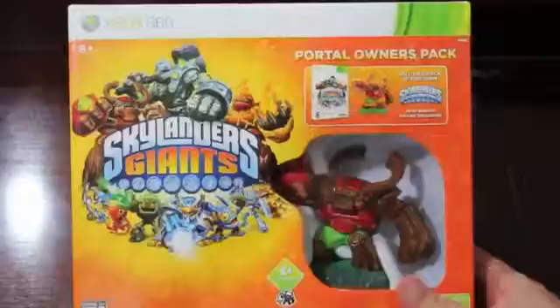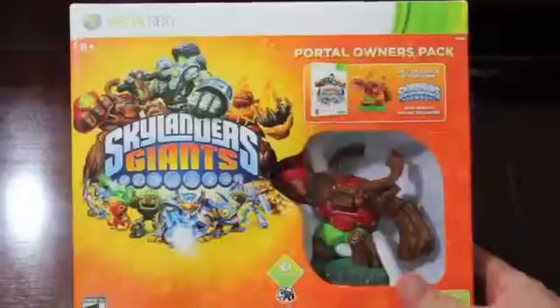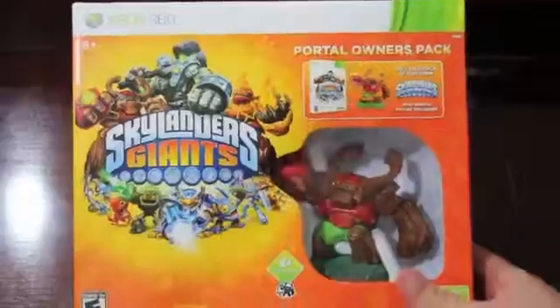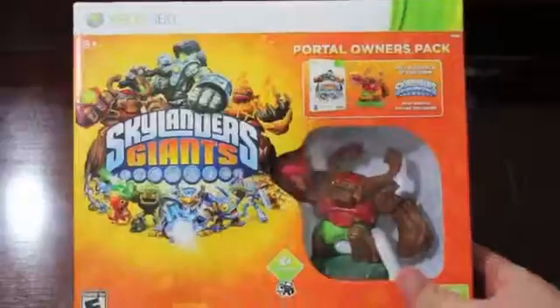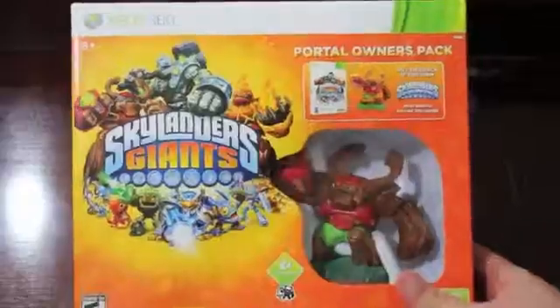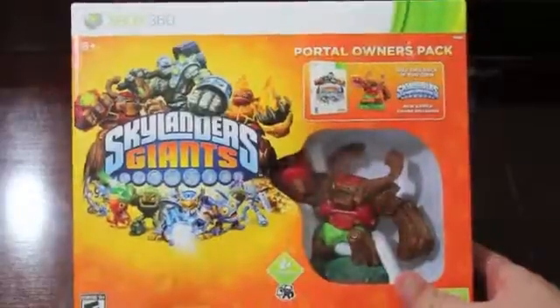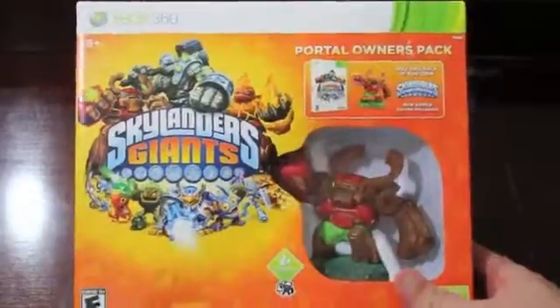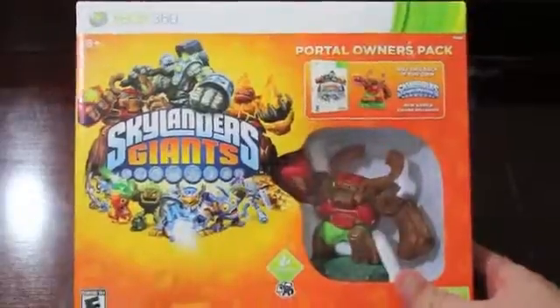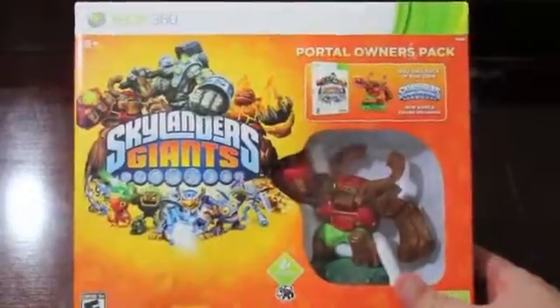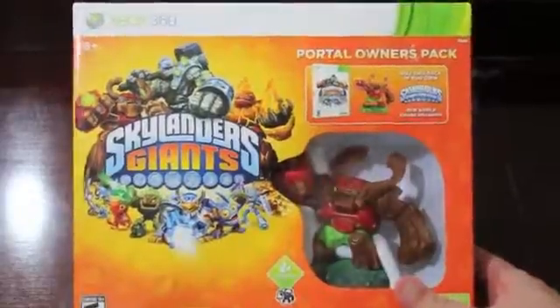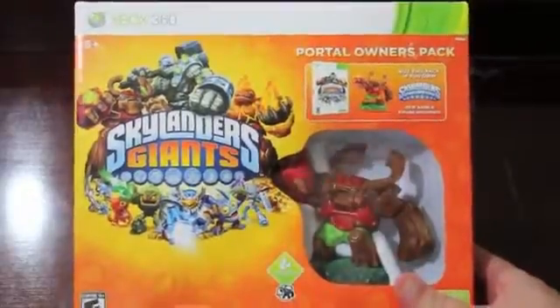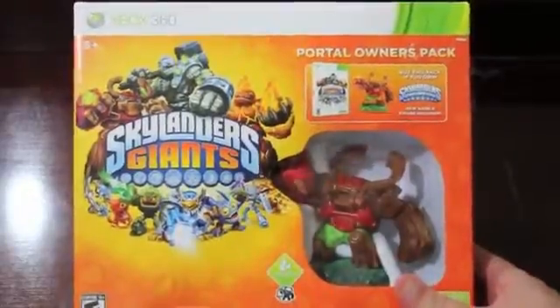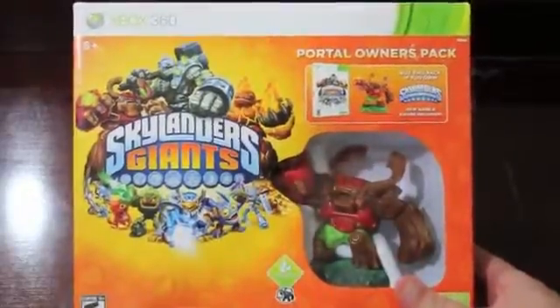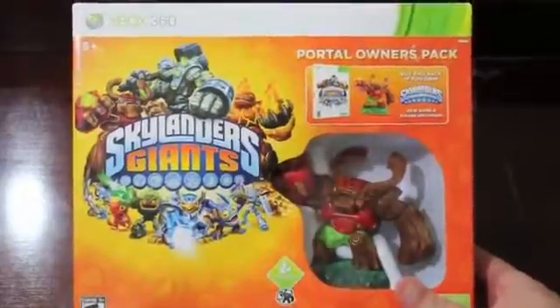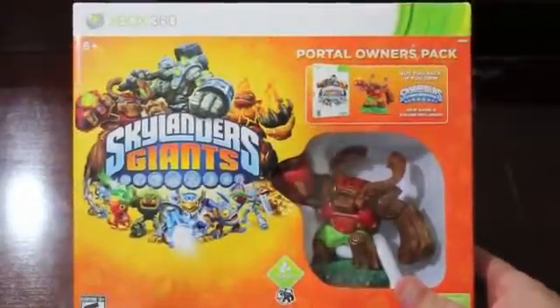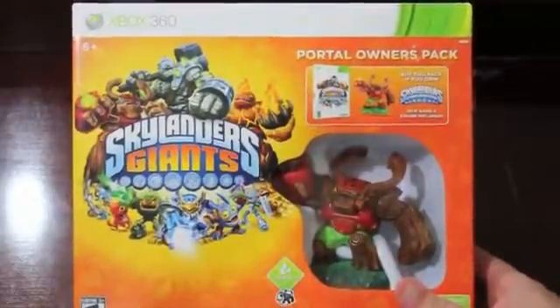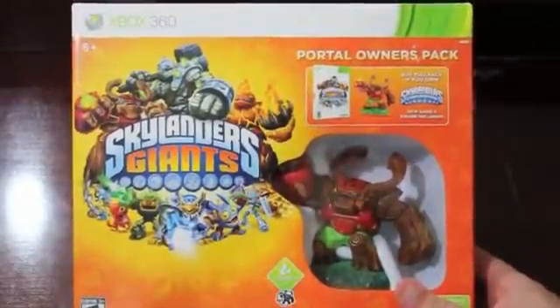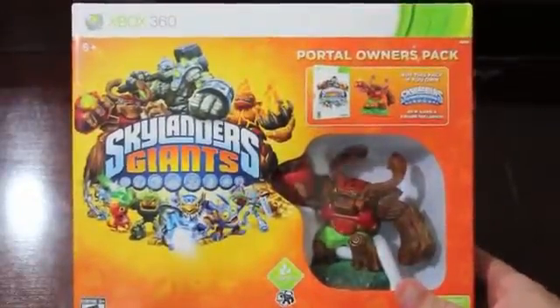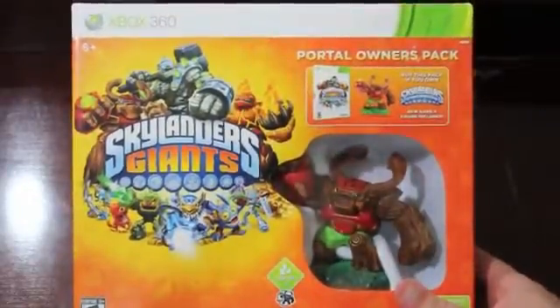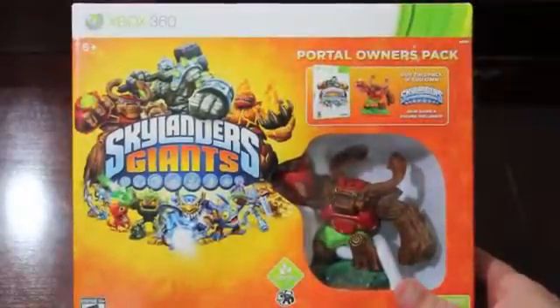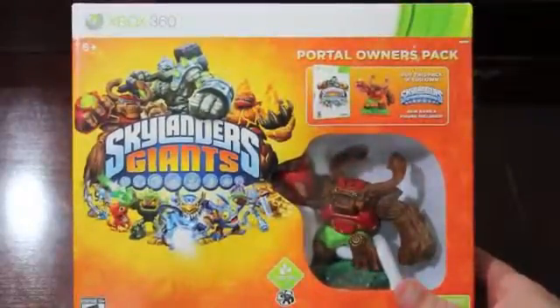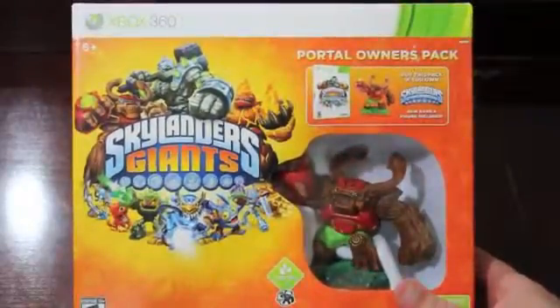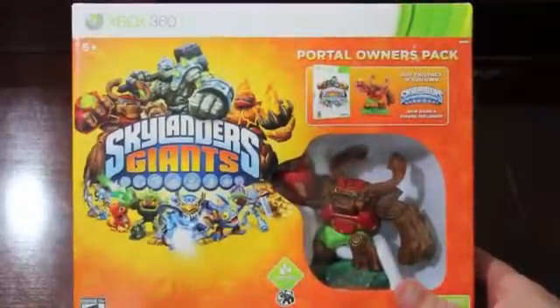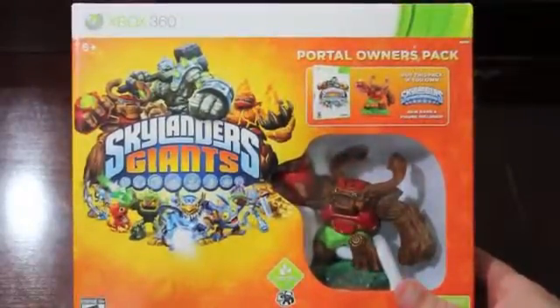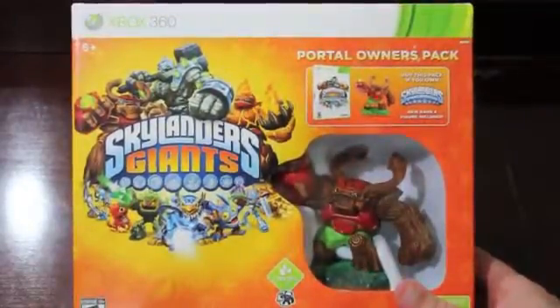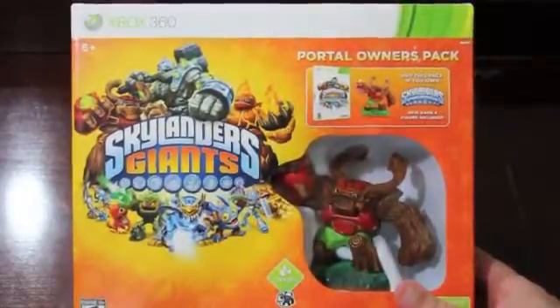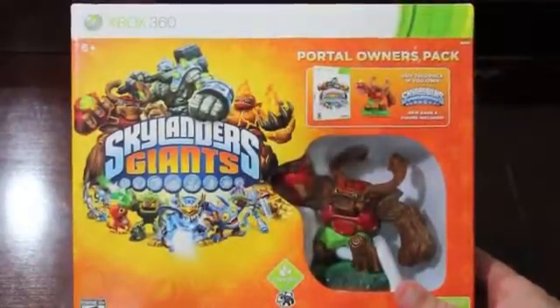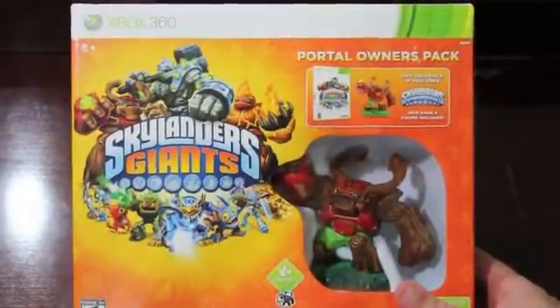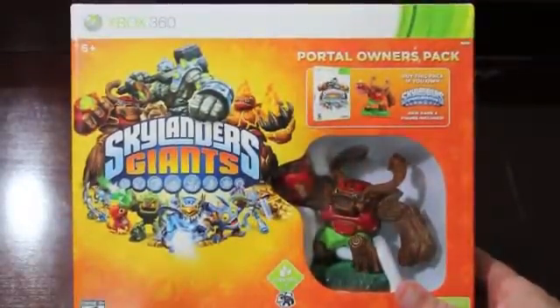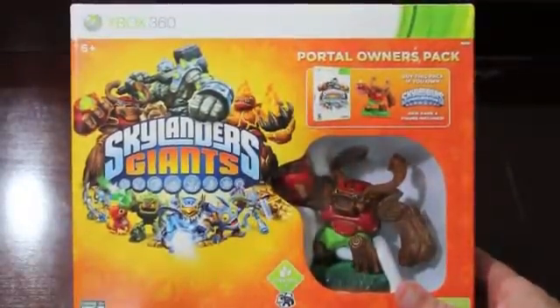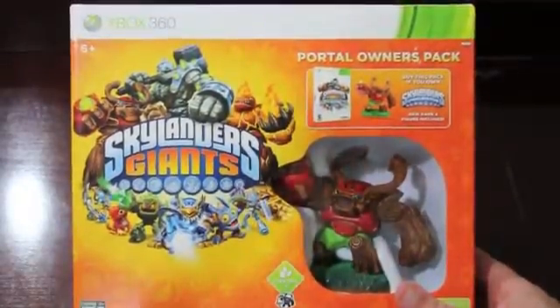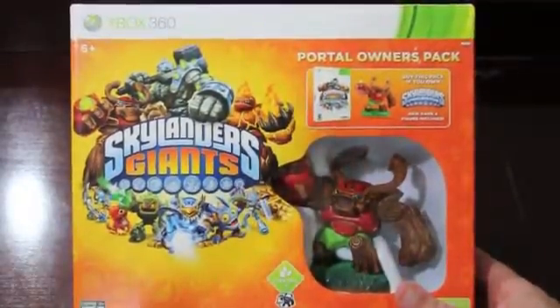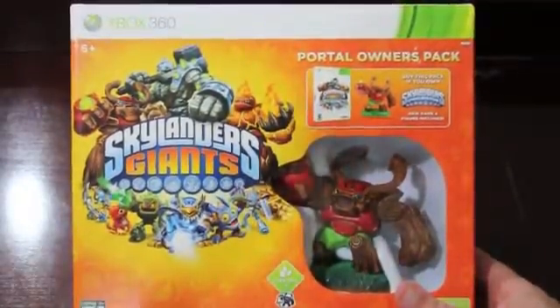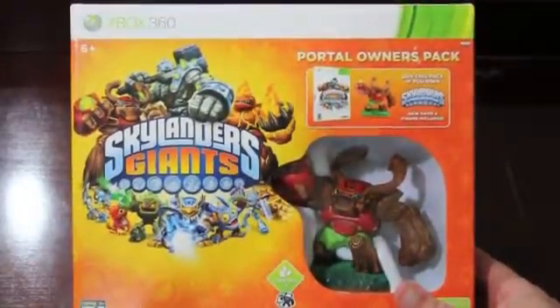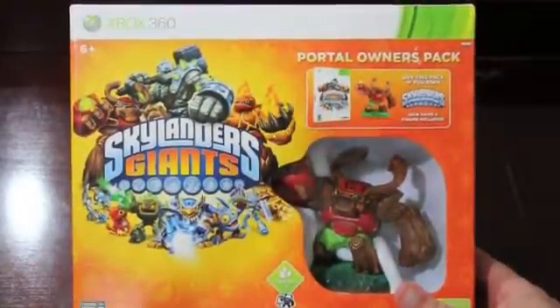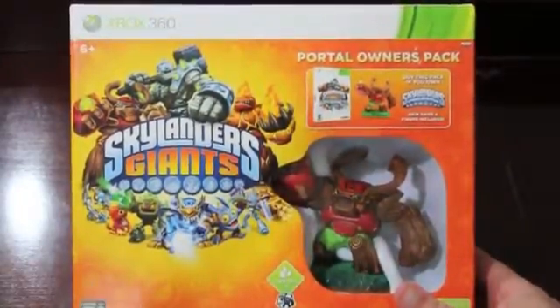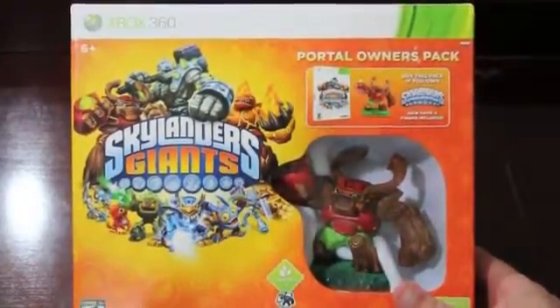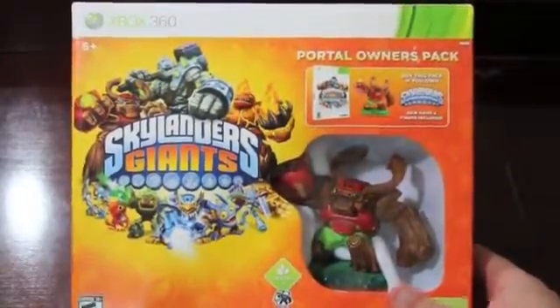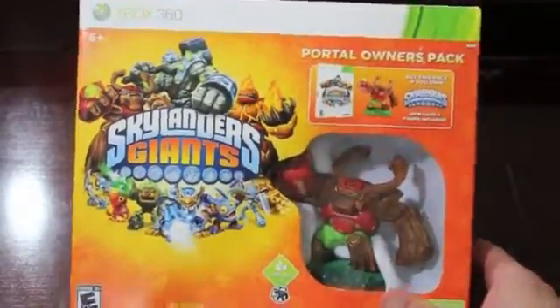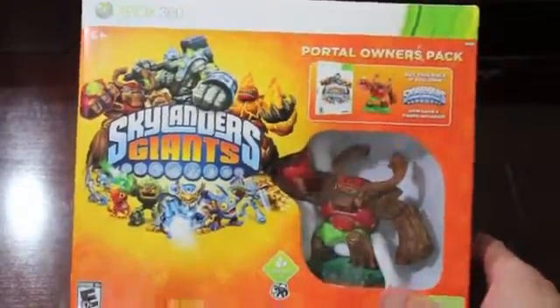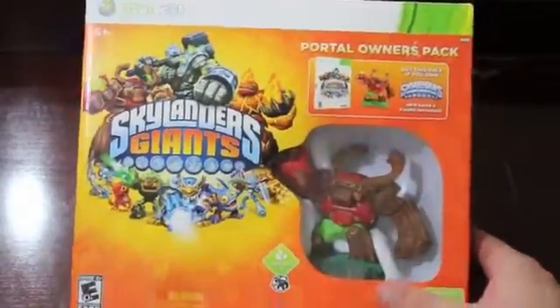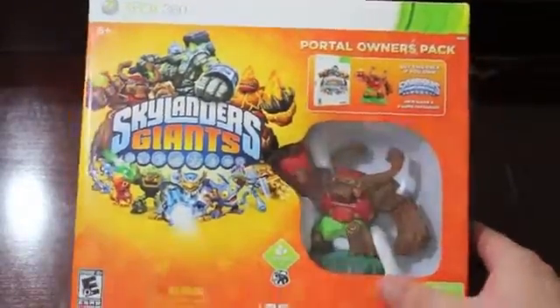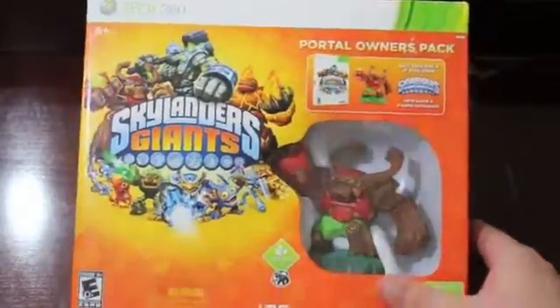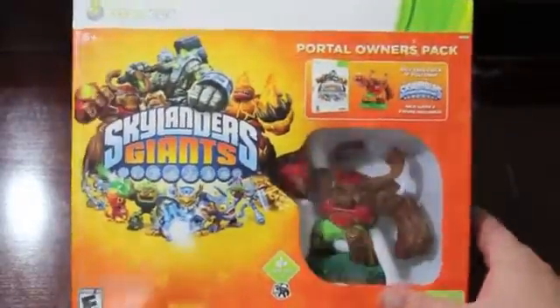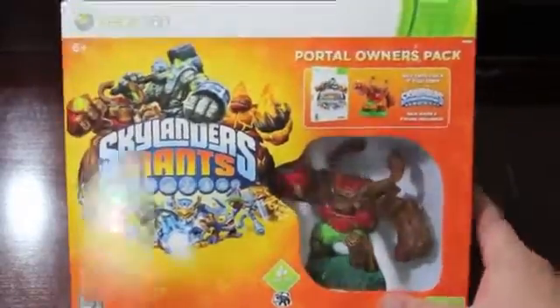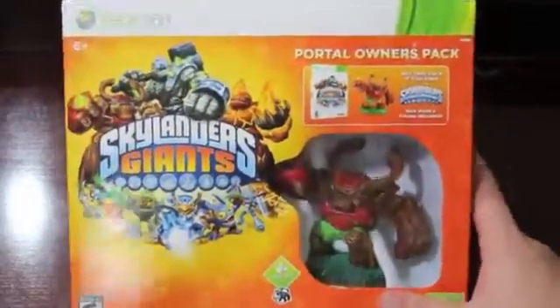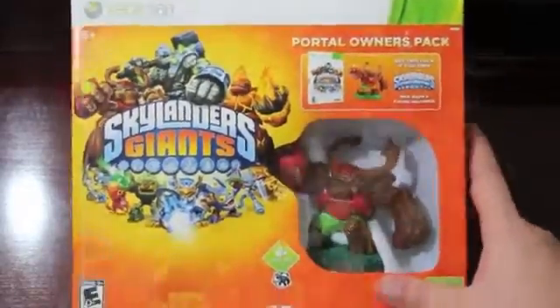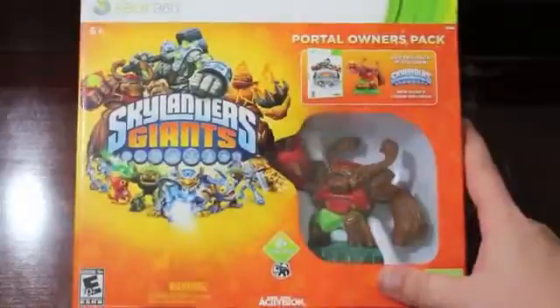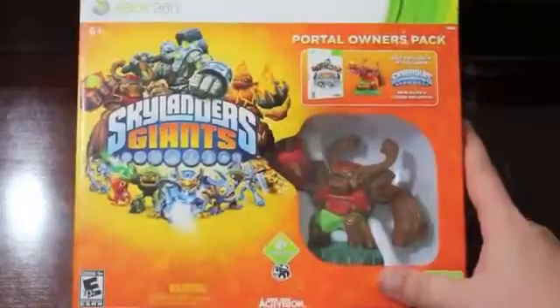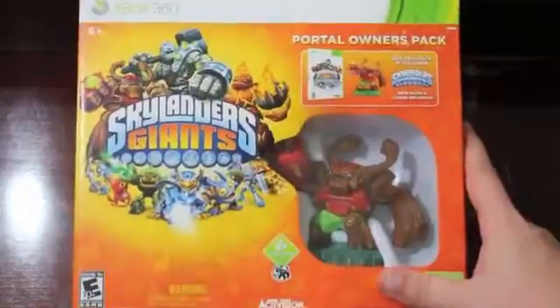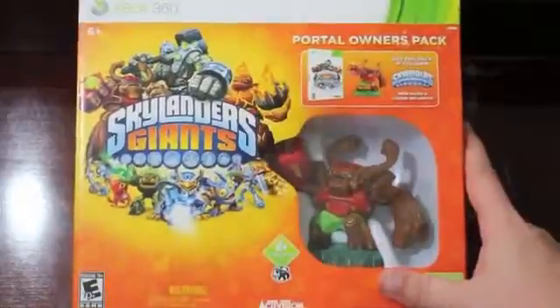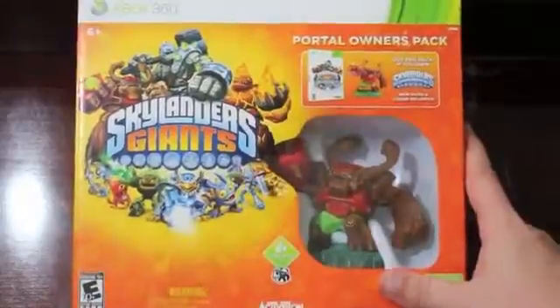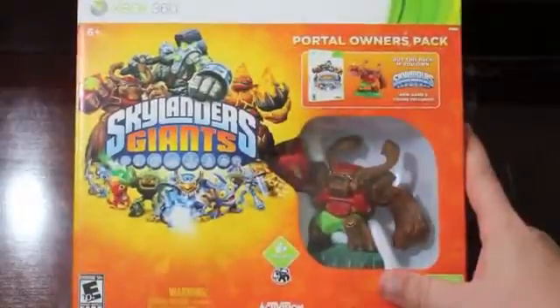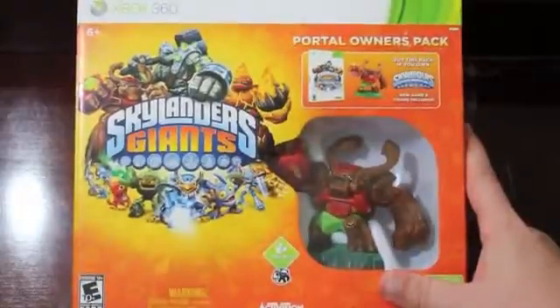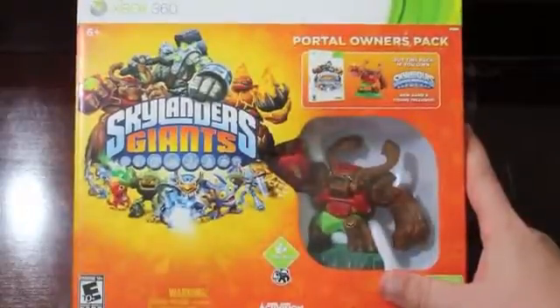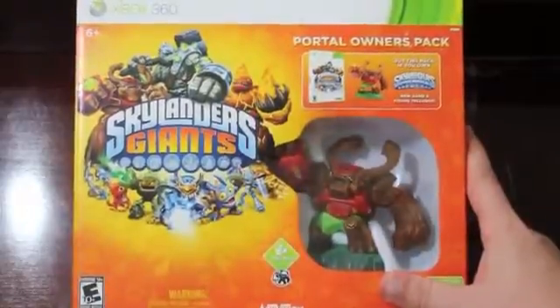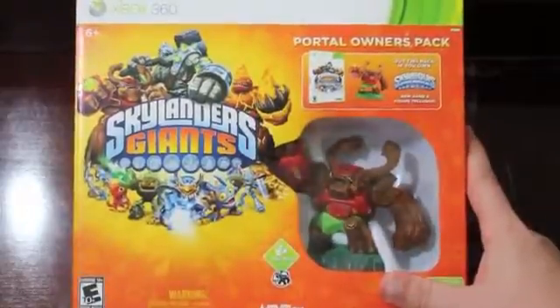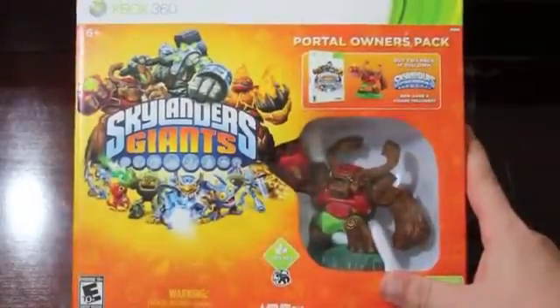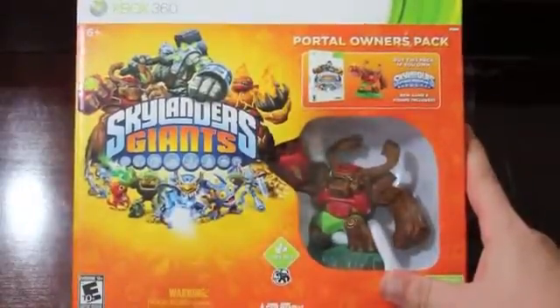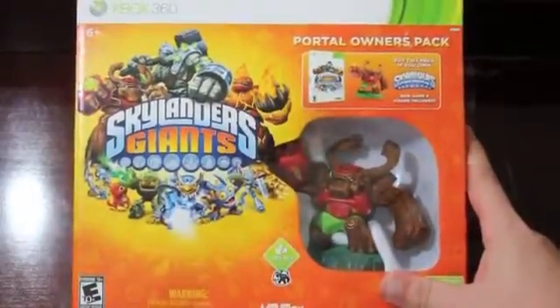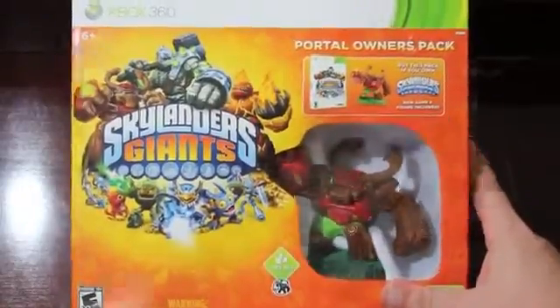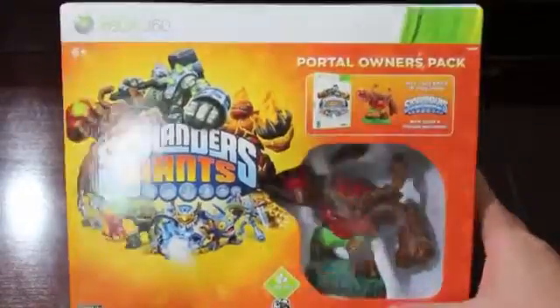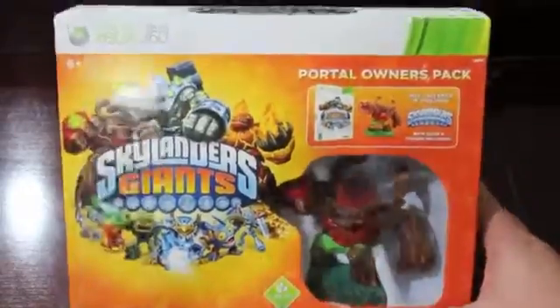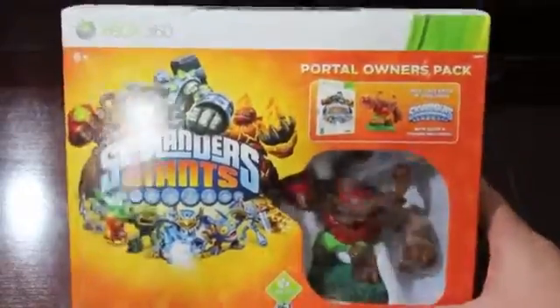Hi there guys, Joe the Pet here, and today I'm doing a Skylanders Giants unboxing for the Portal Owners Pack, and I have the Xbox 360 version.